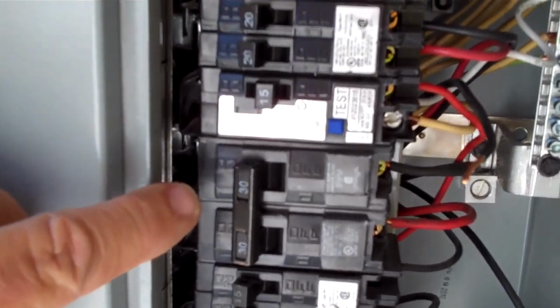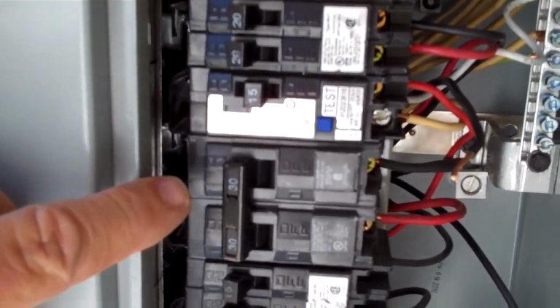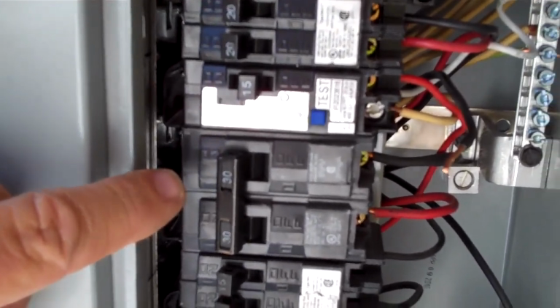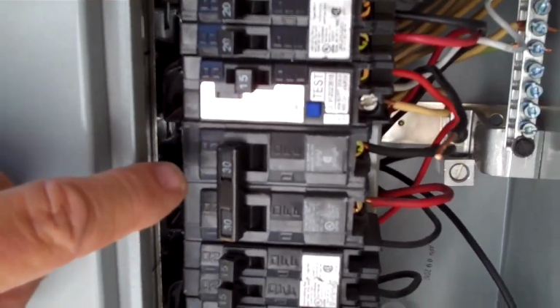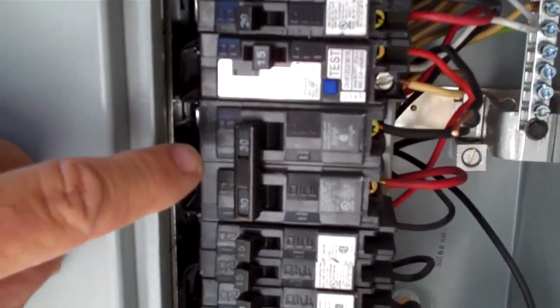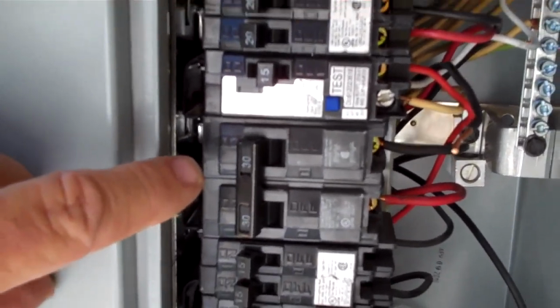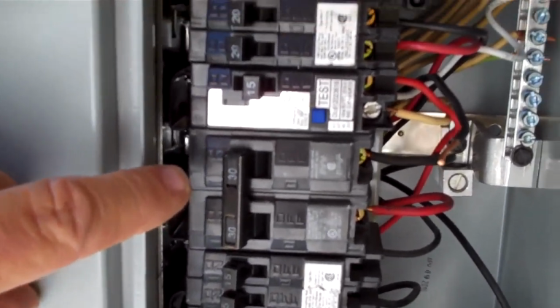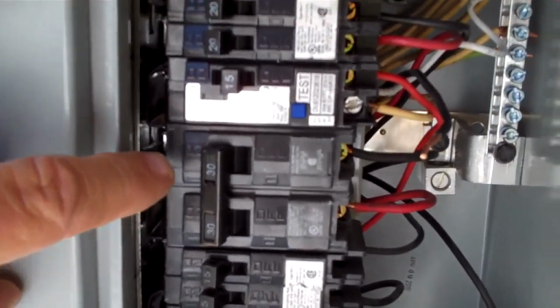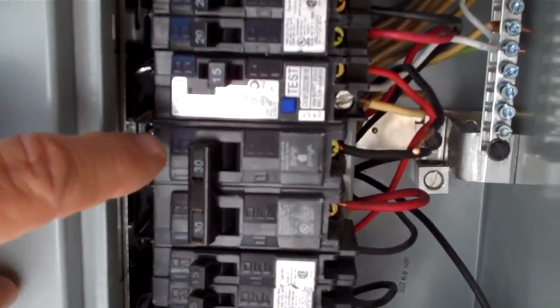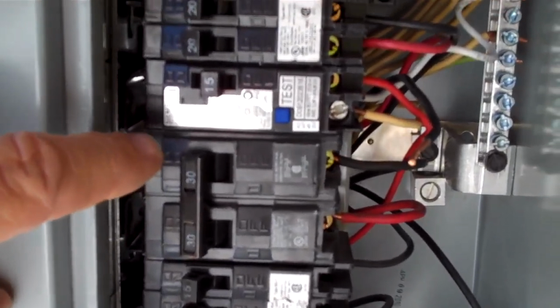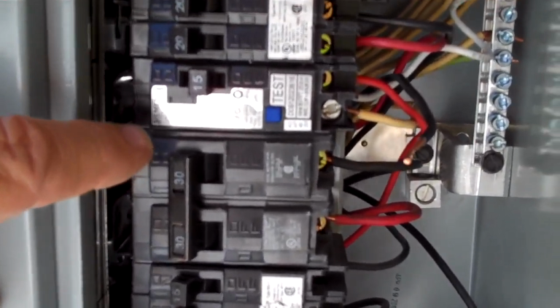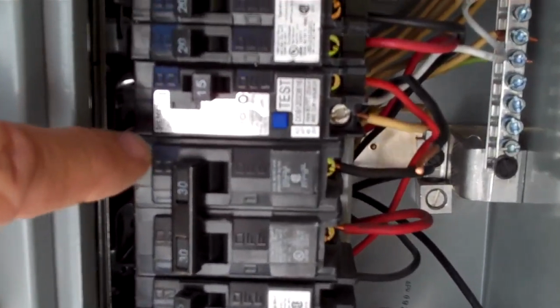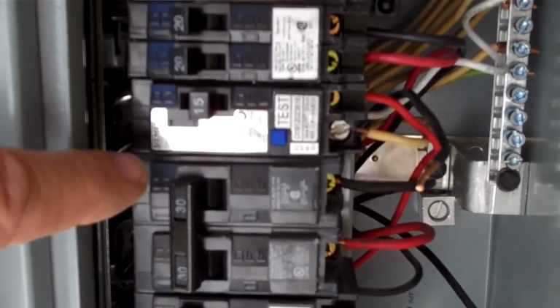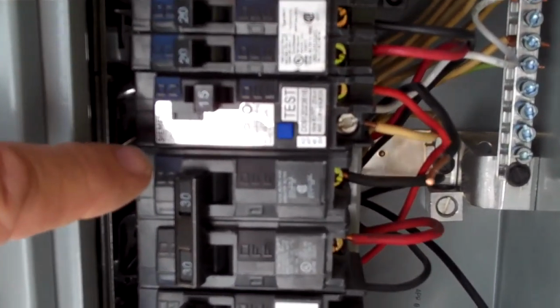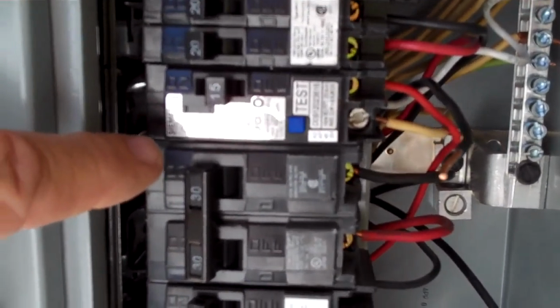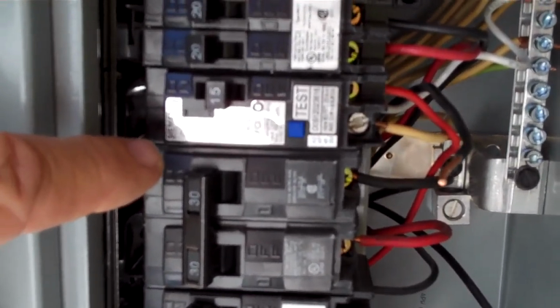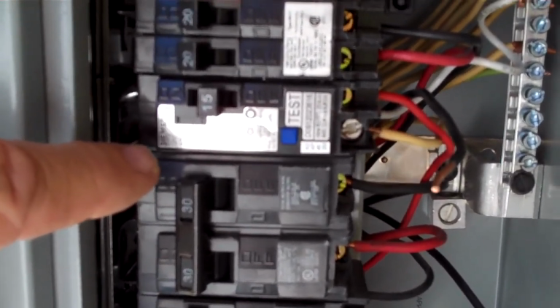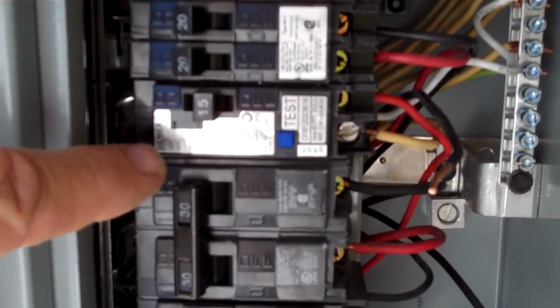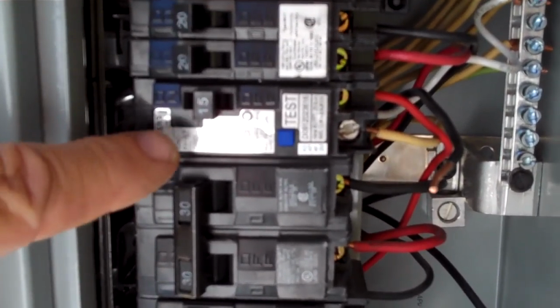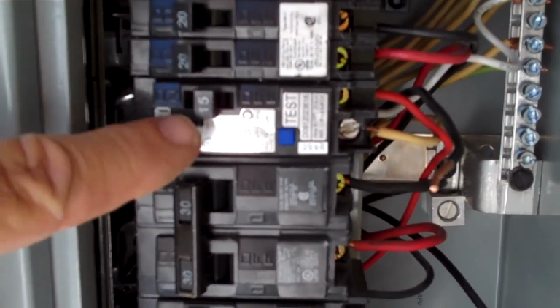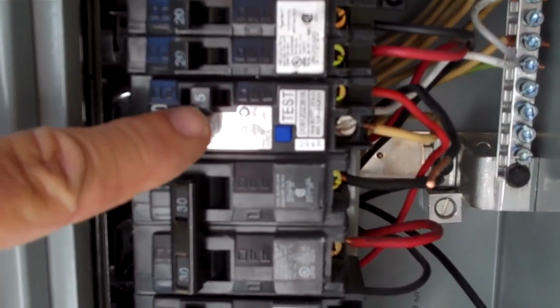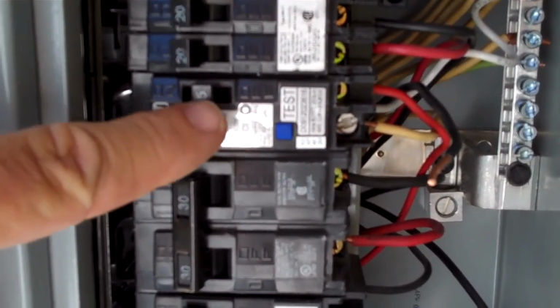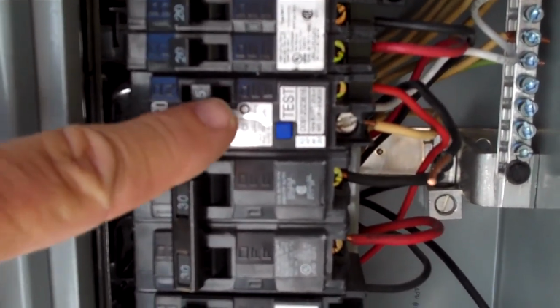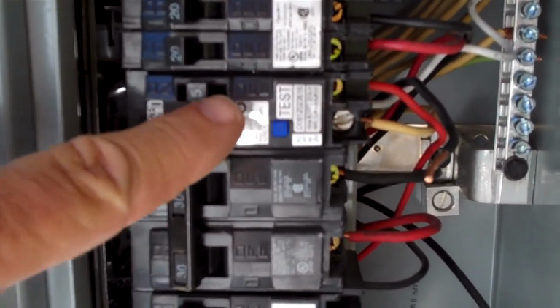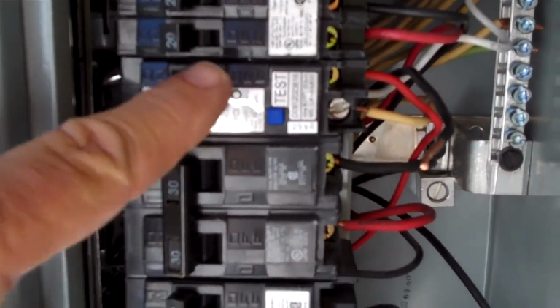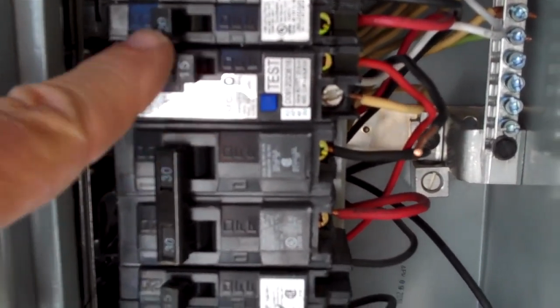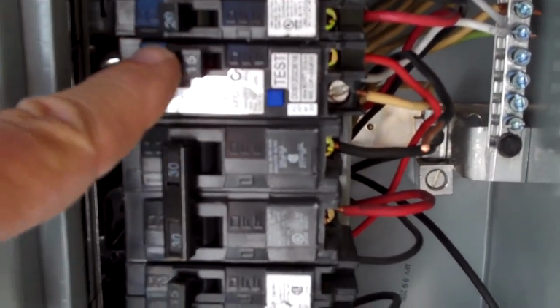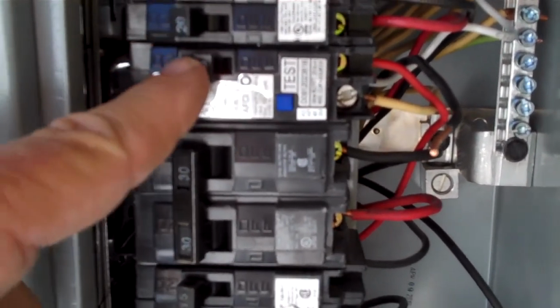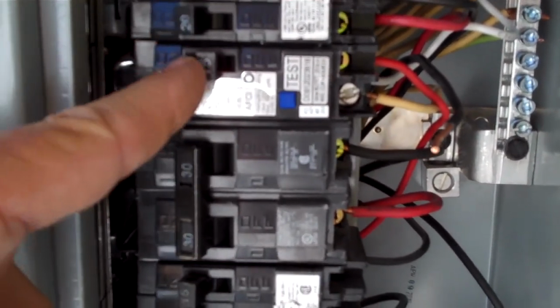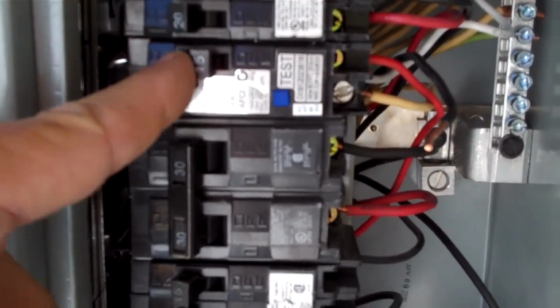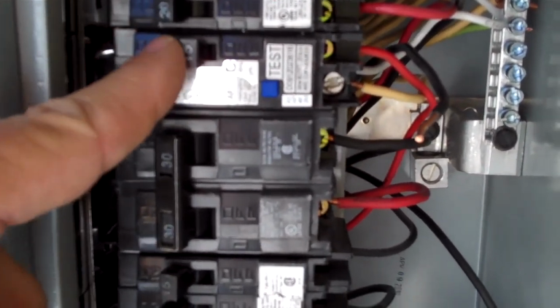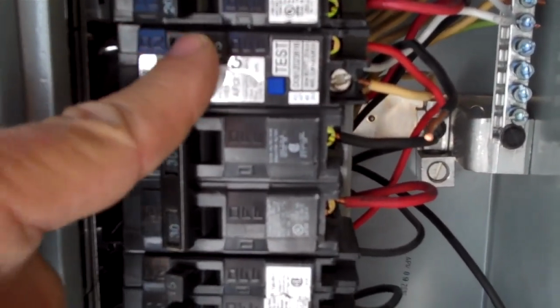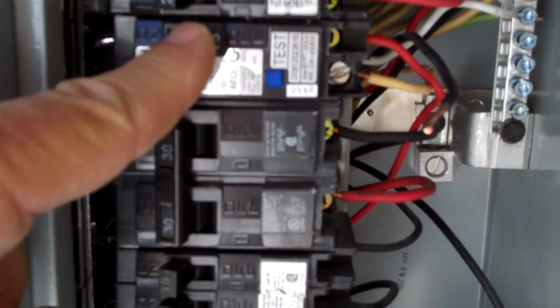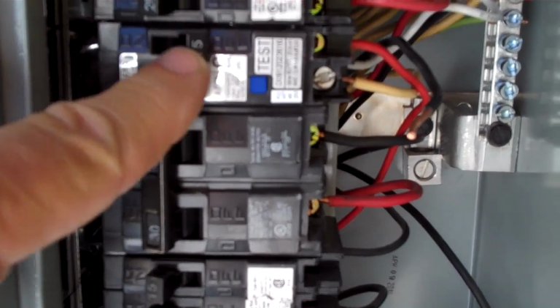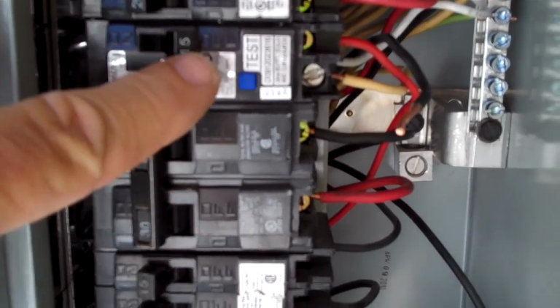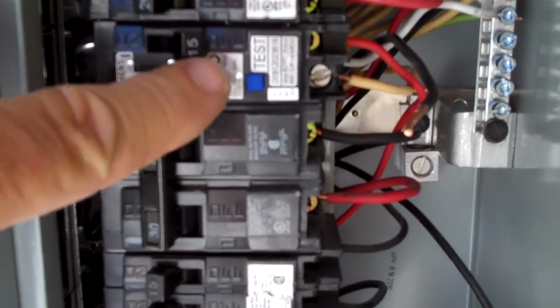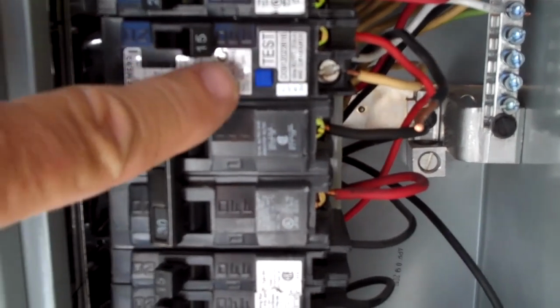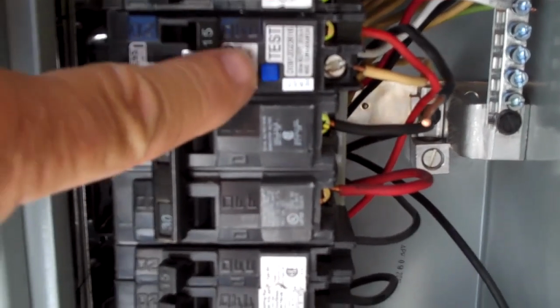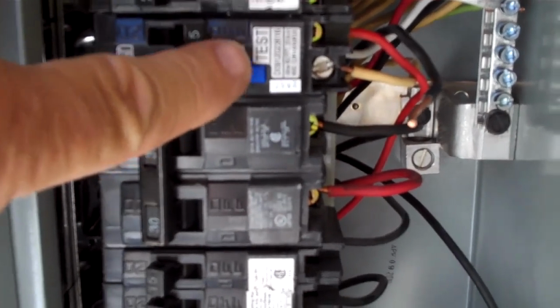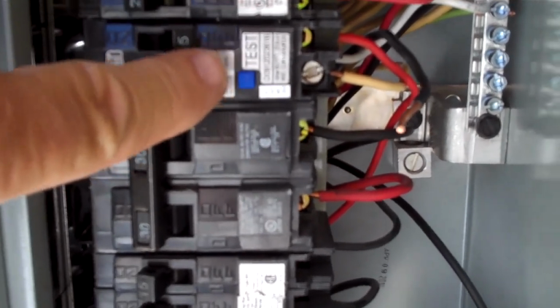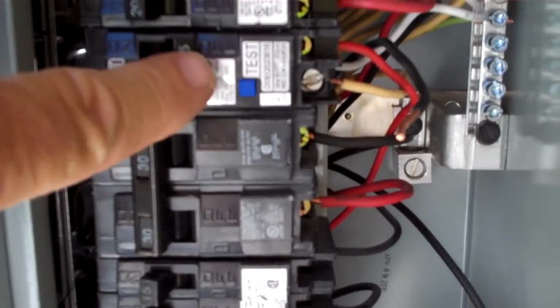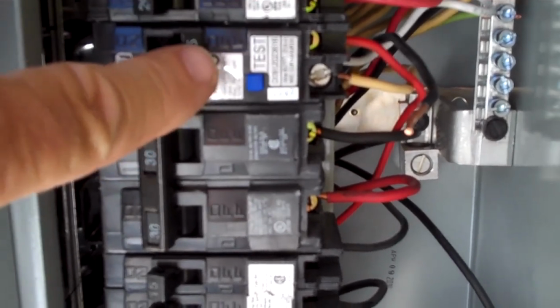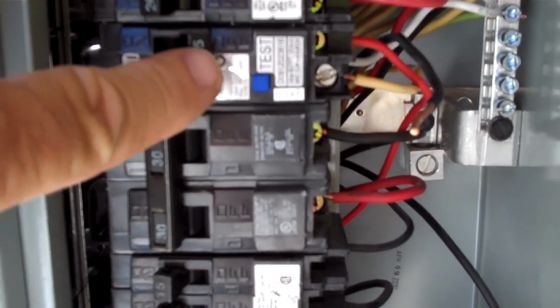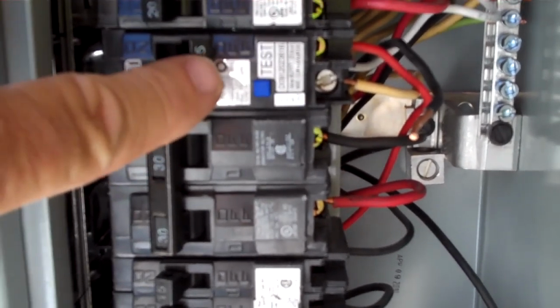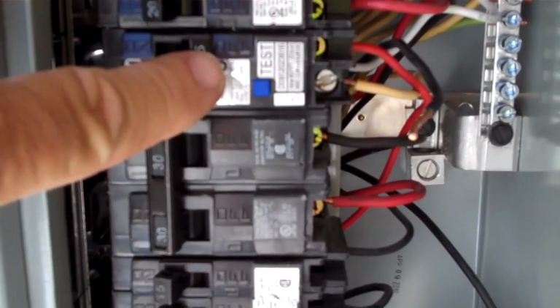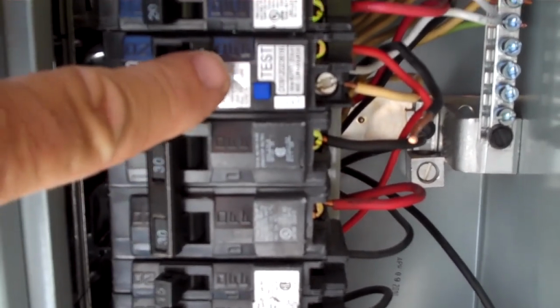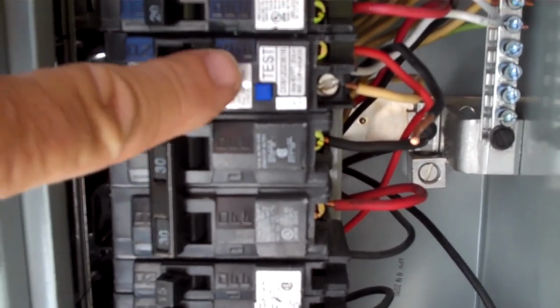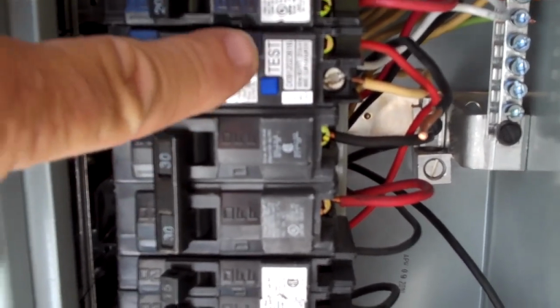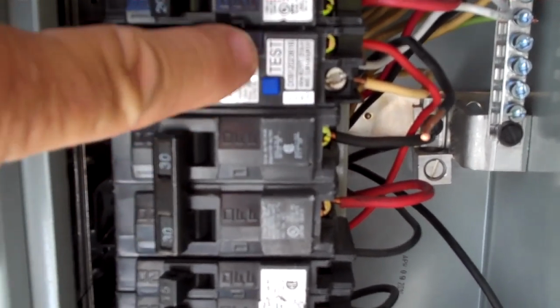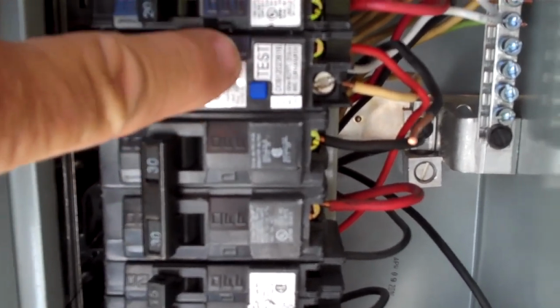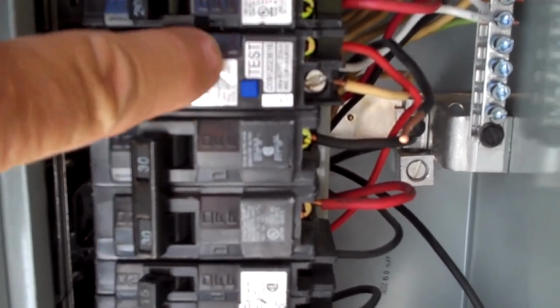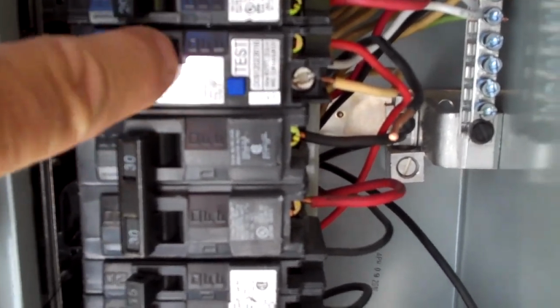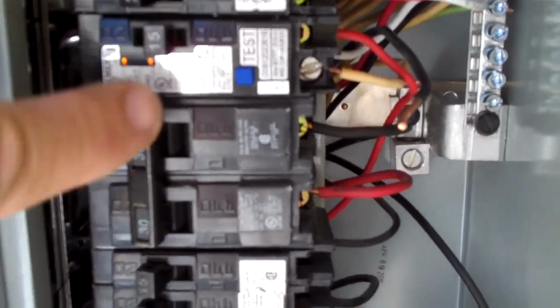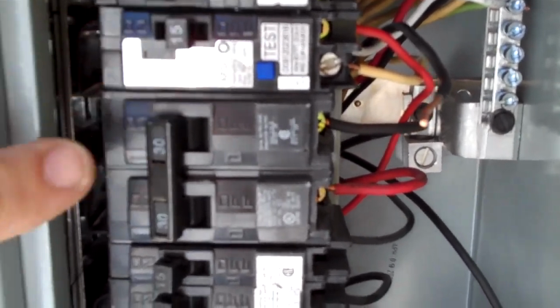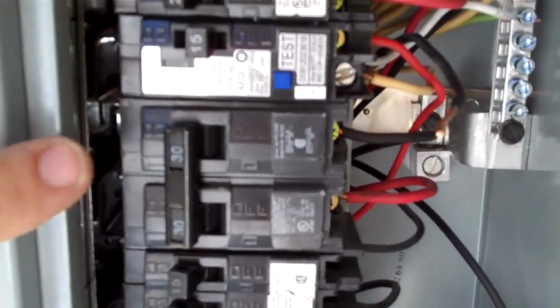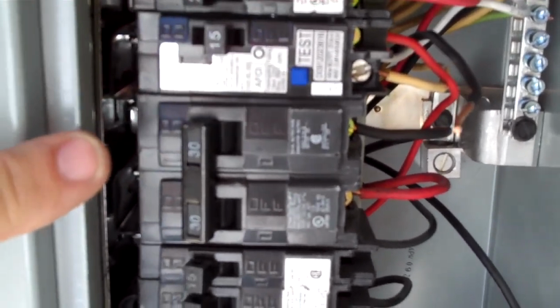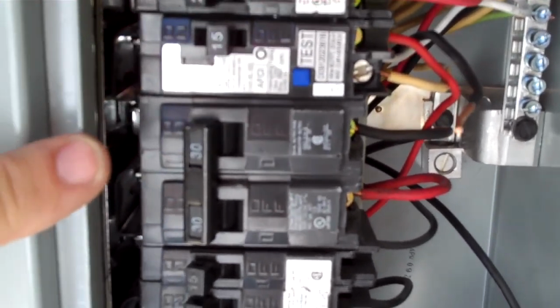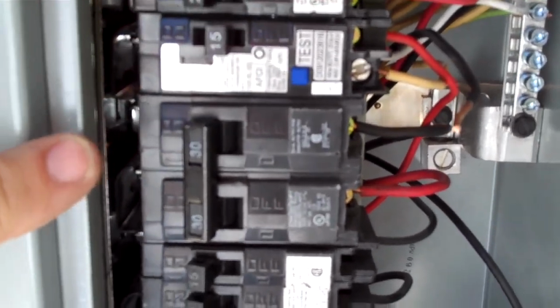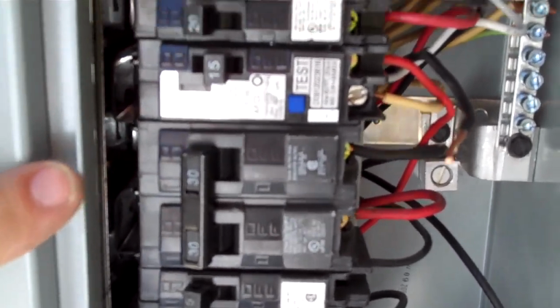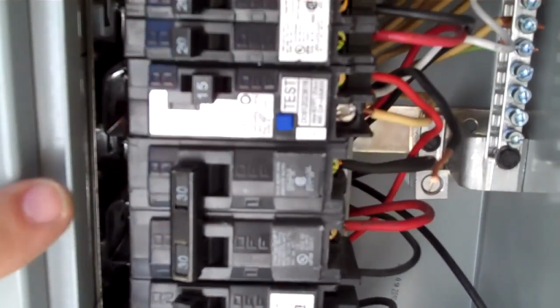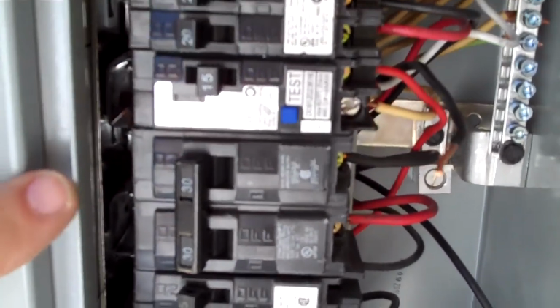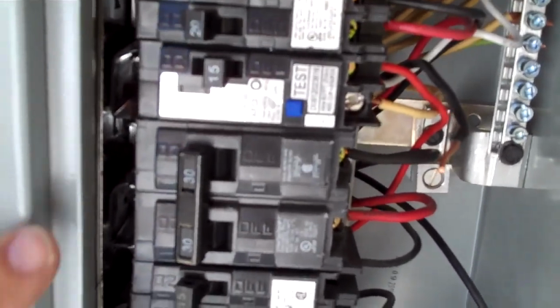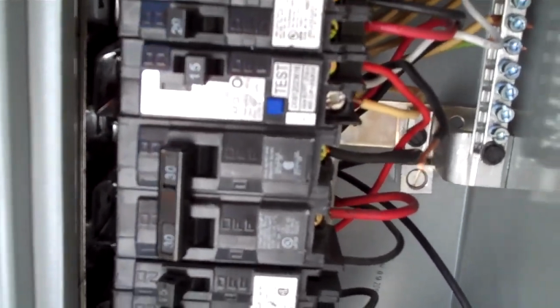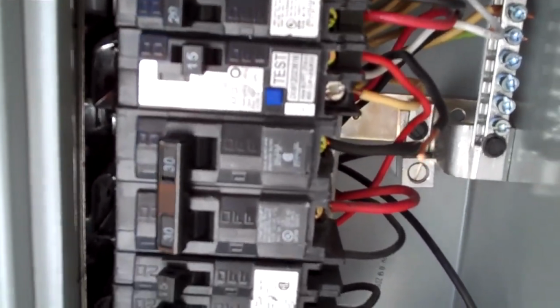Whoops — it shut off. I'll go ahead and demonstrate that one more time. Reset the breaker, turns on, and it shuts off.